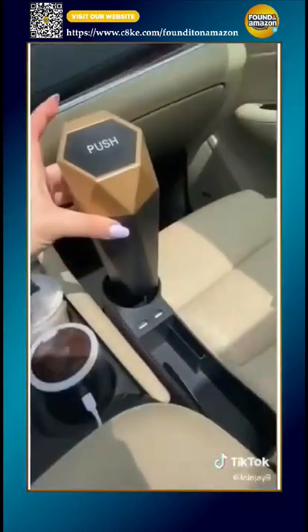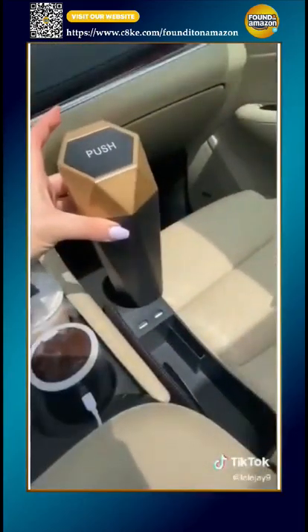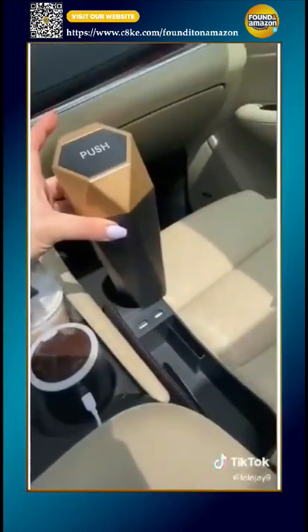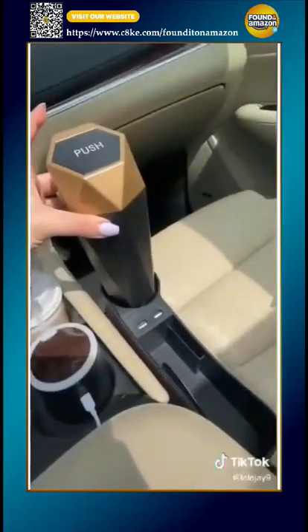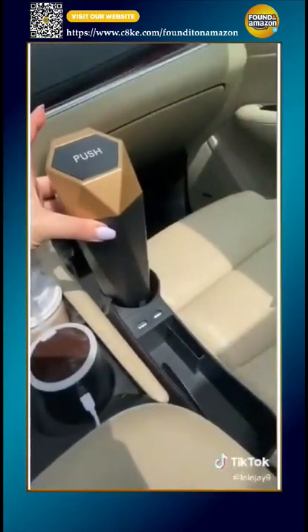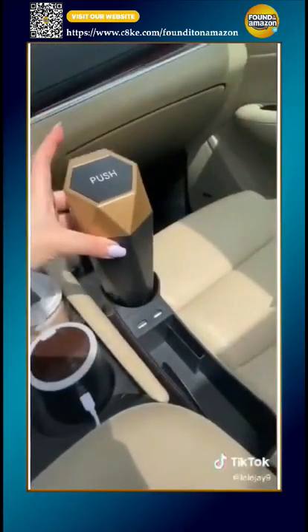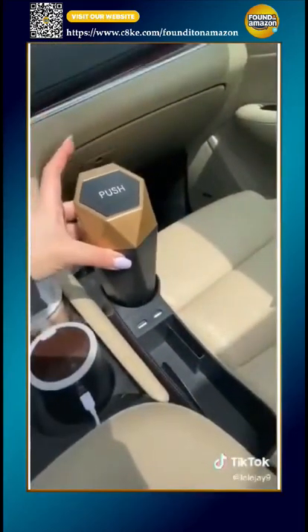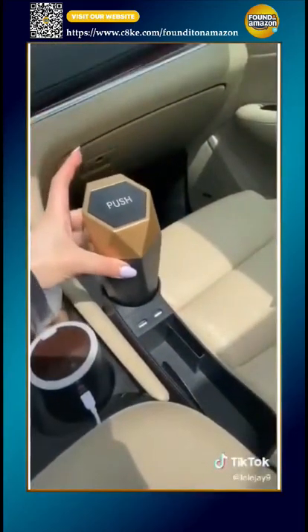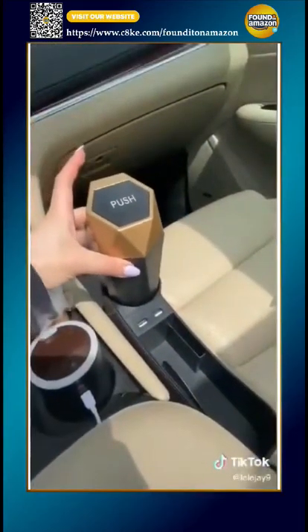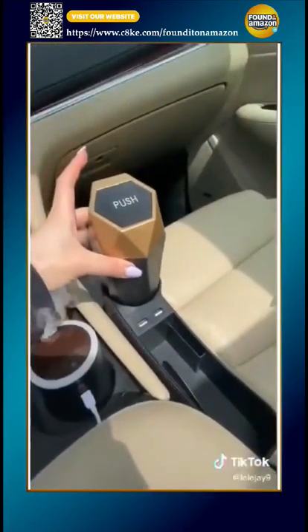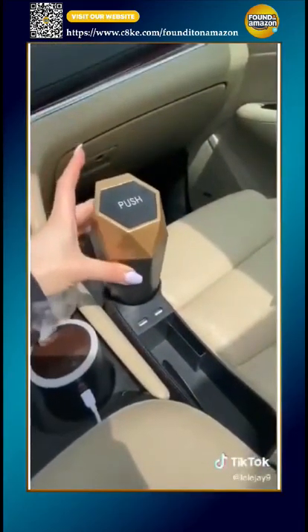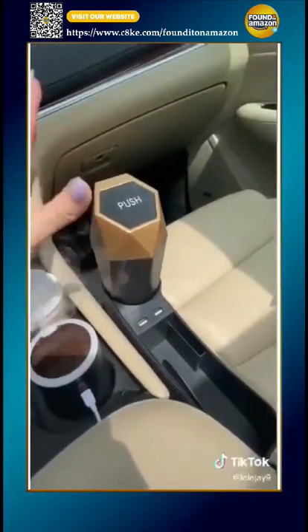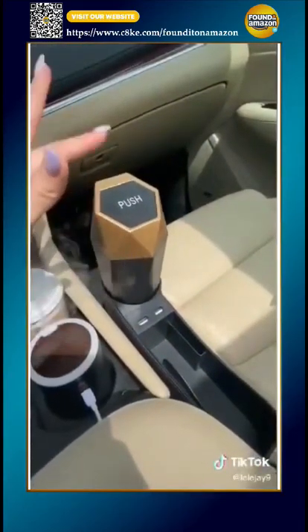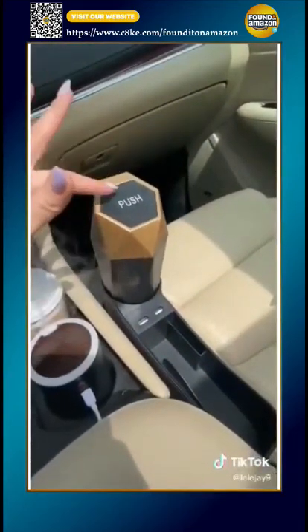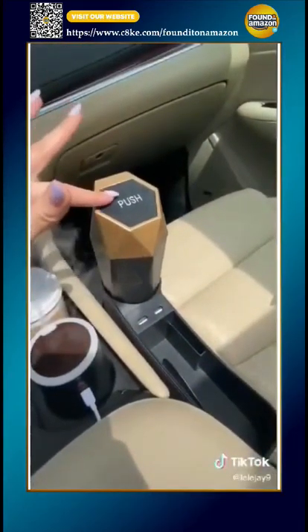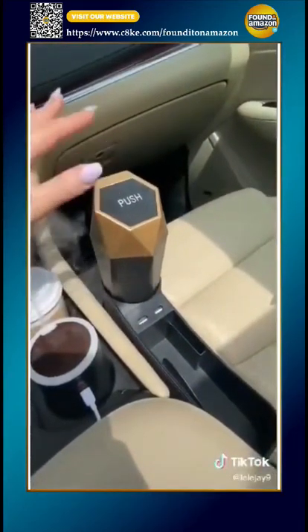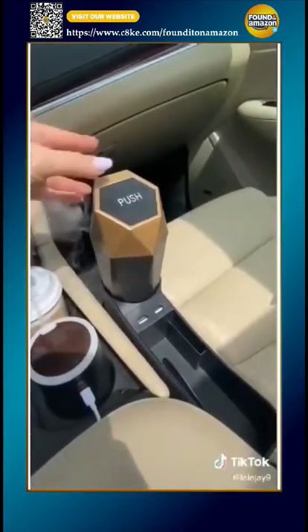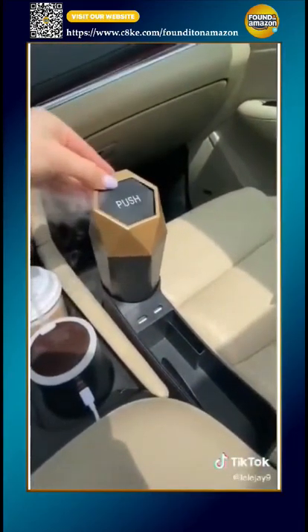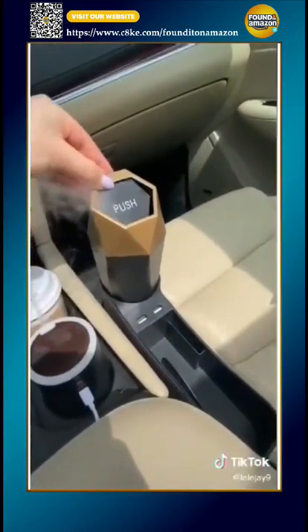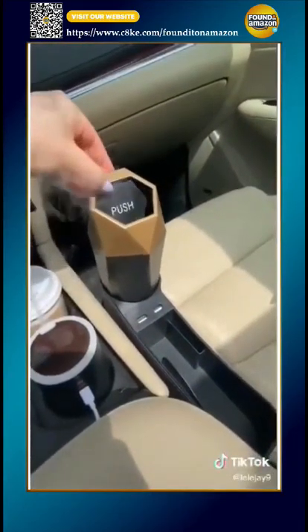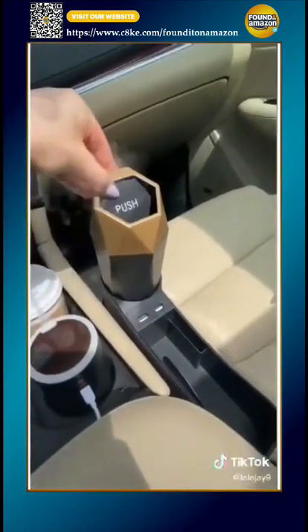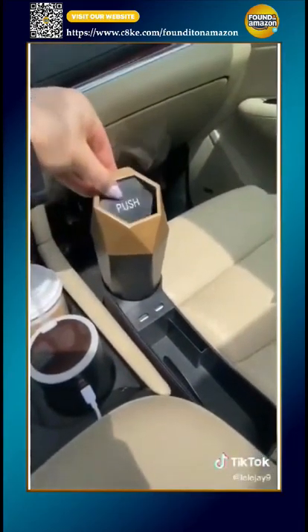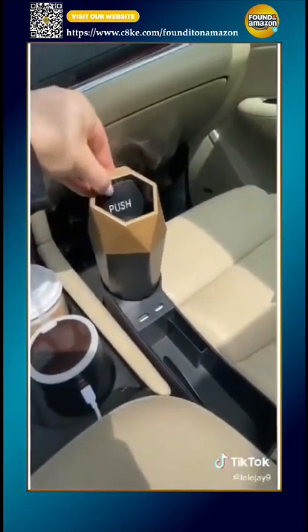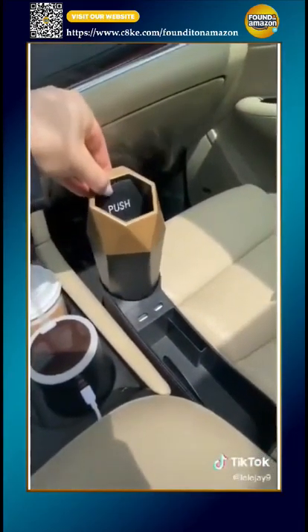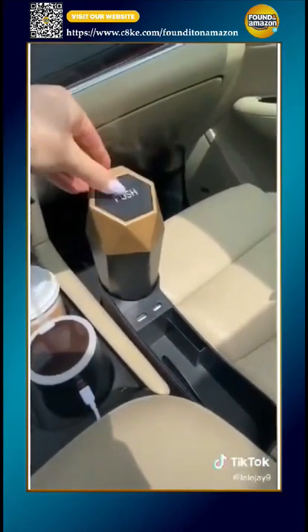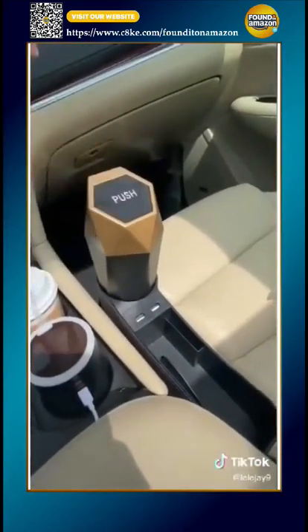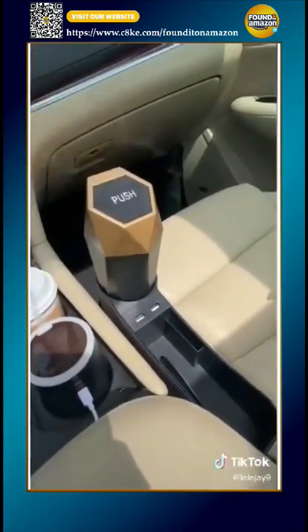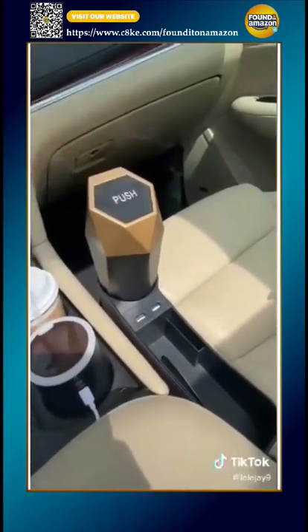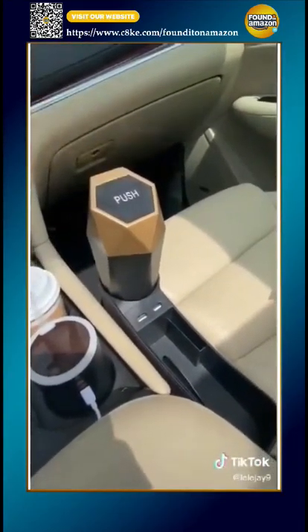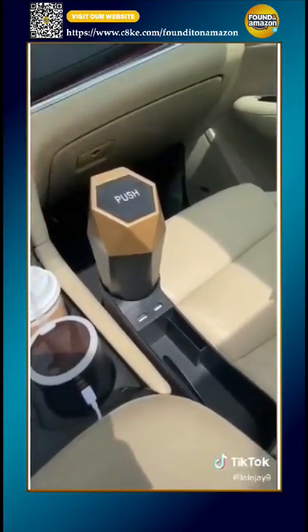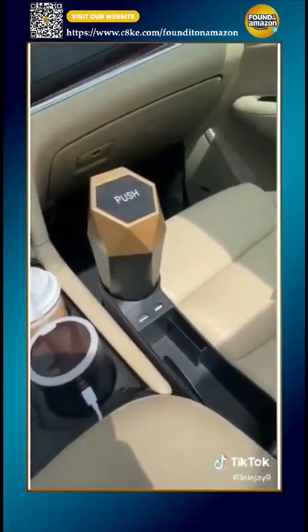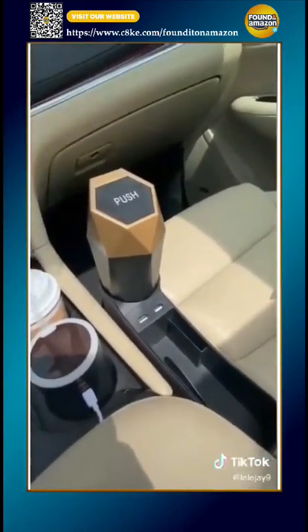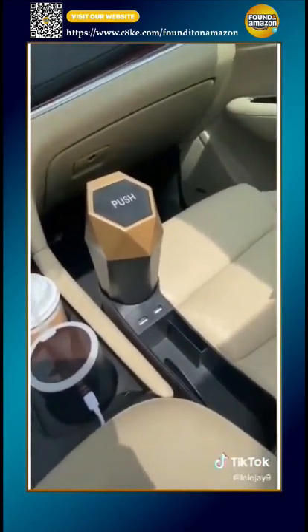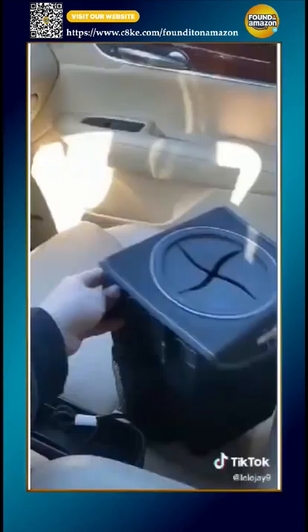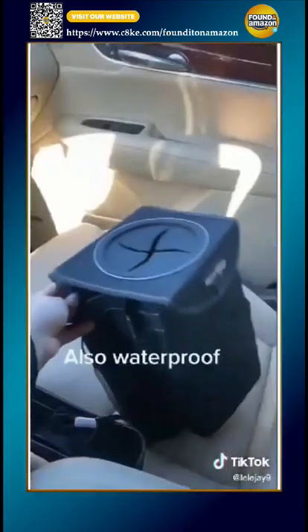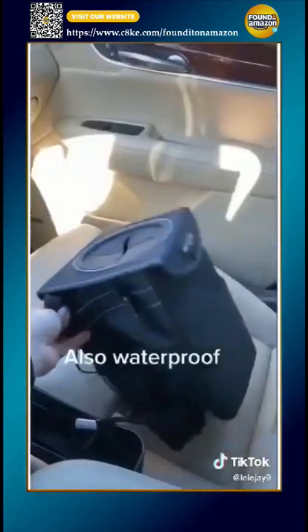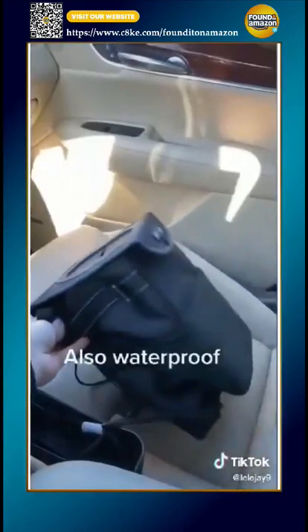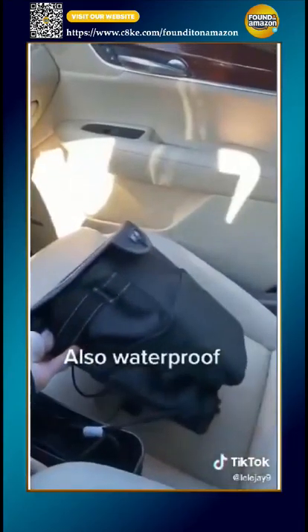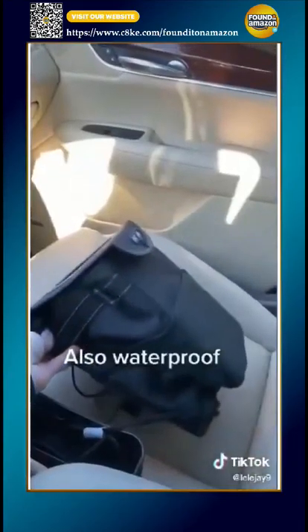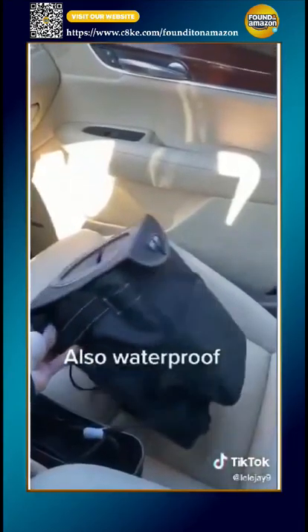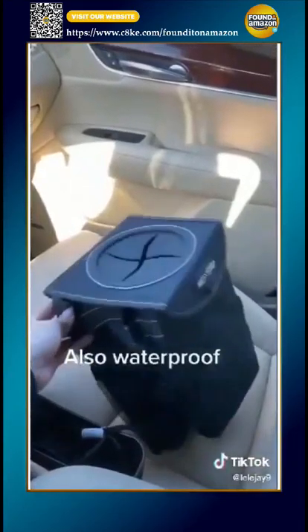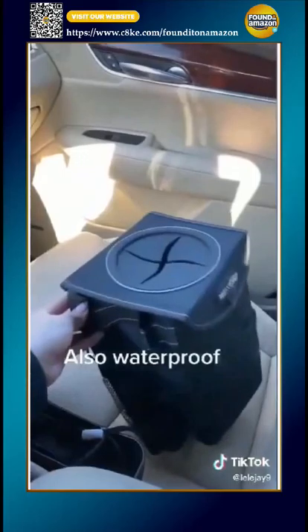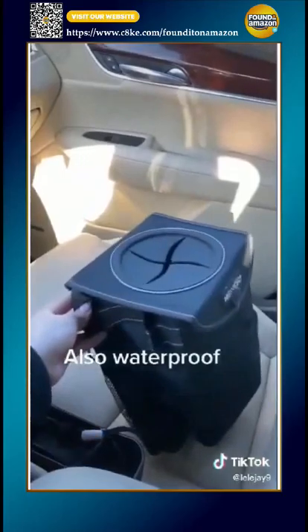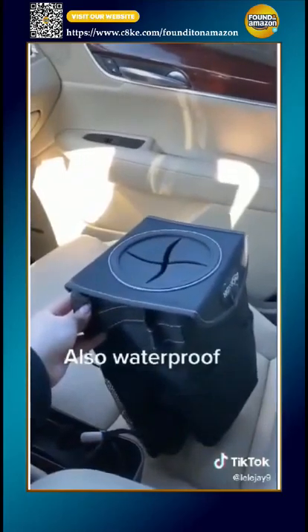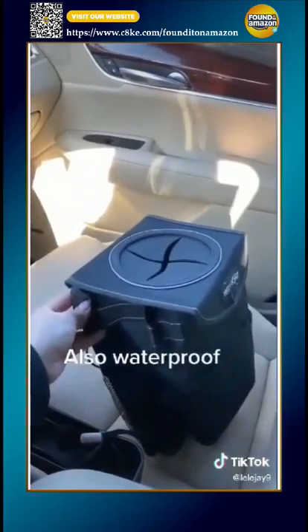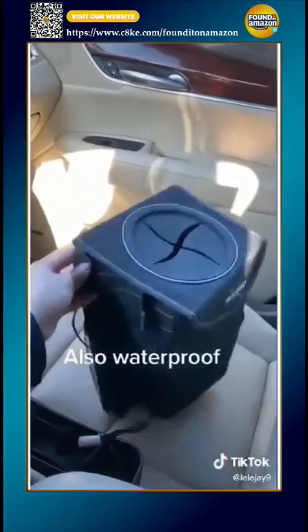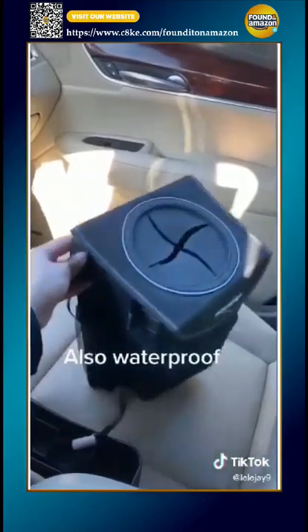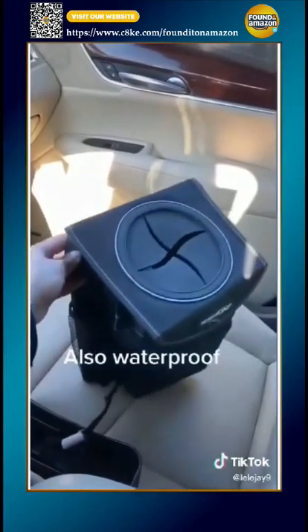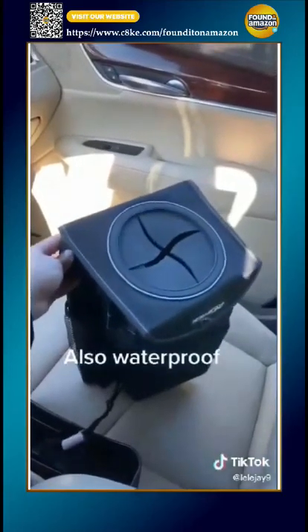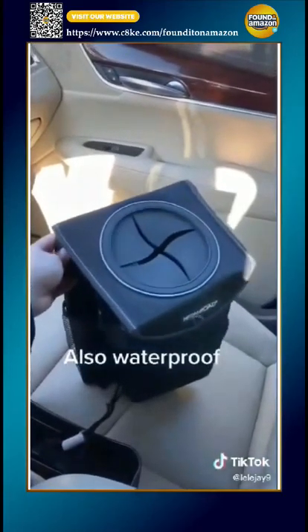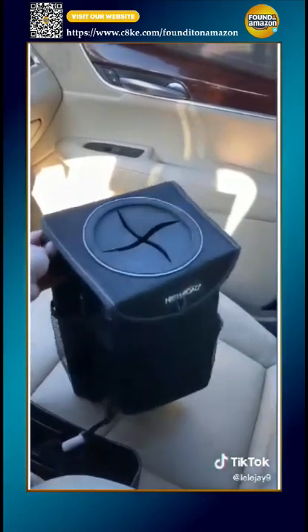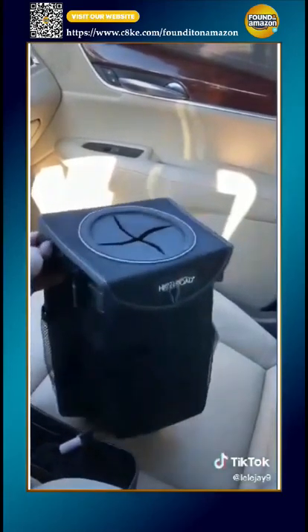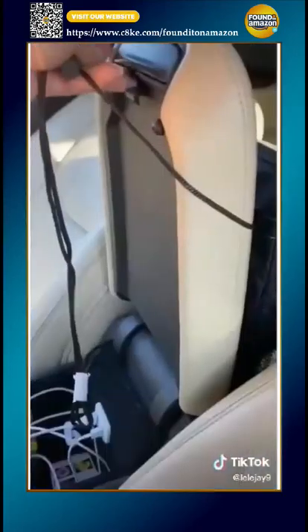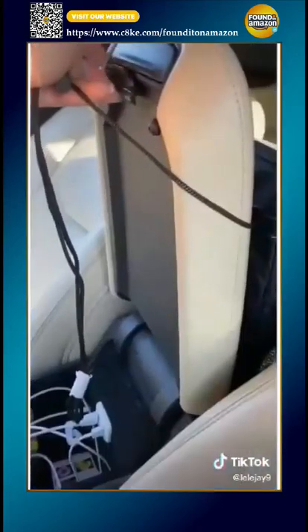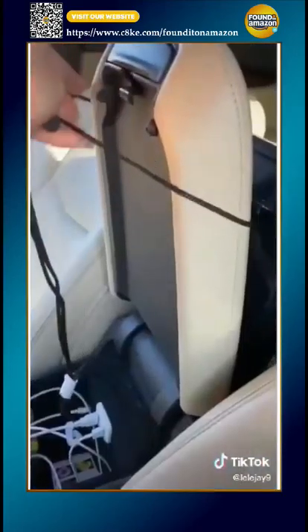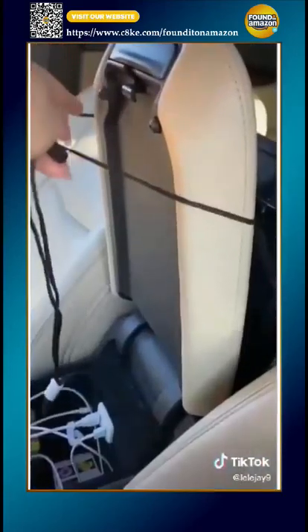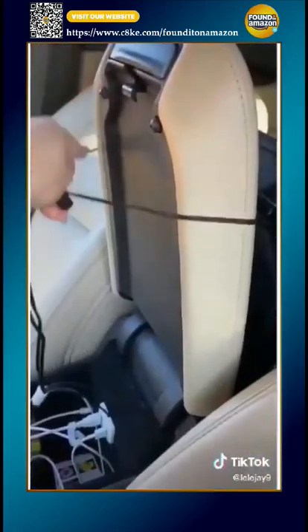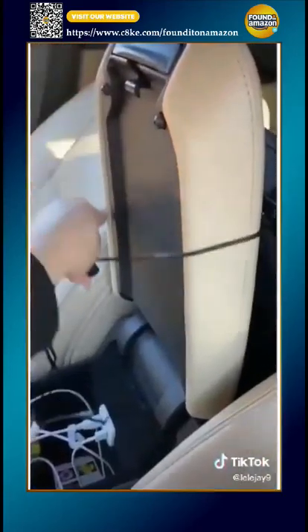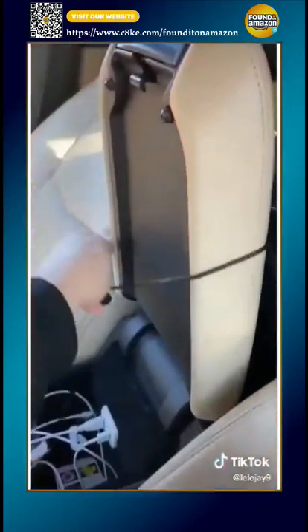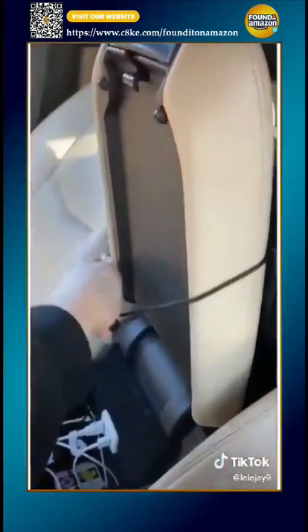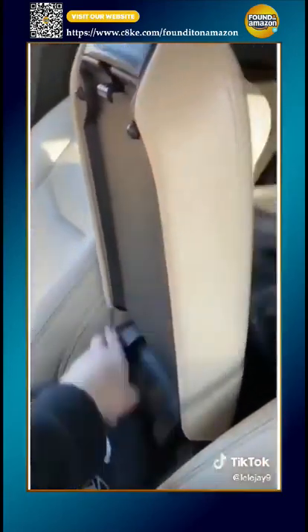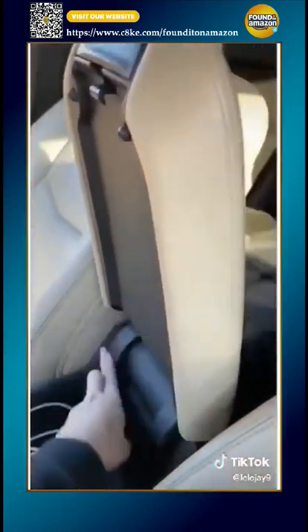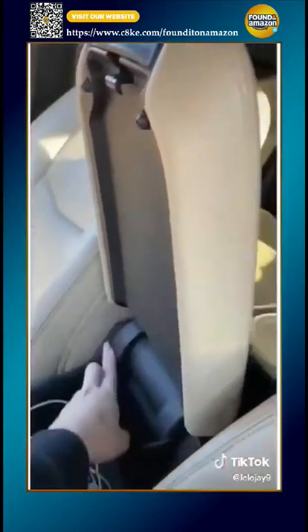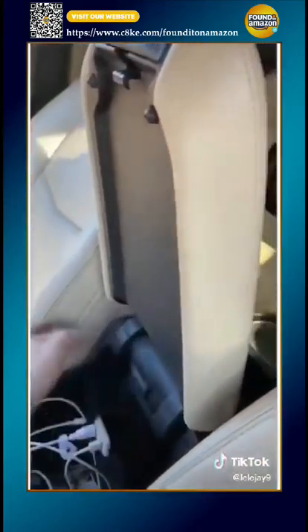And I got this trash can for my little wrappers. I also got this trash can for the back seat — you just hook it onto this.